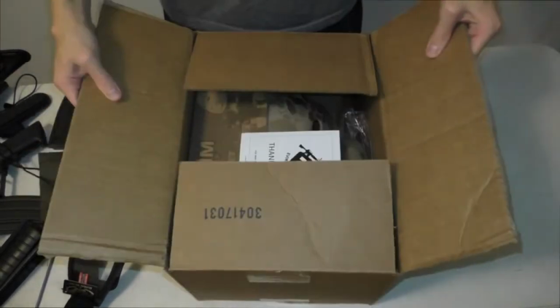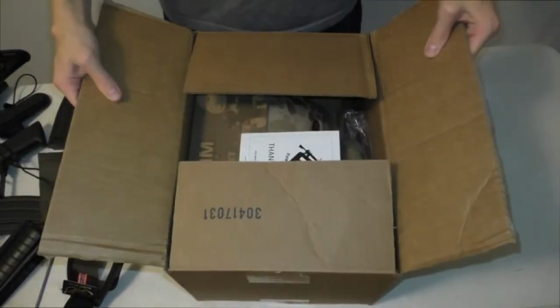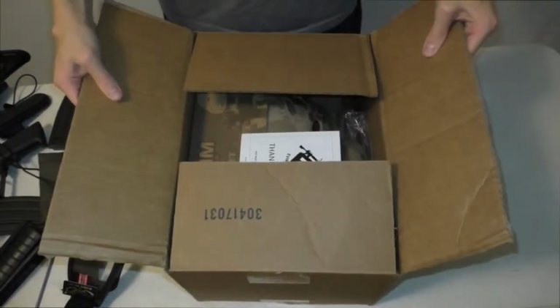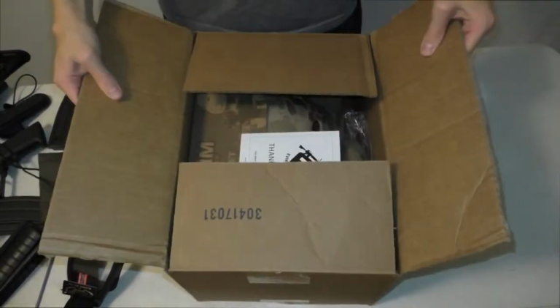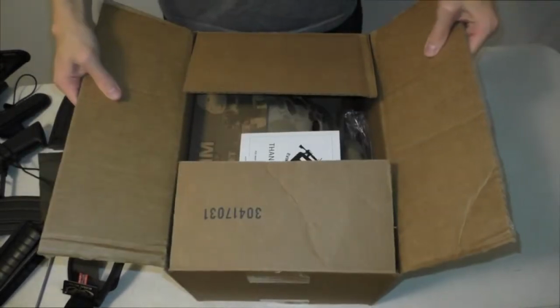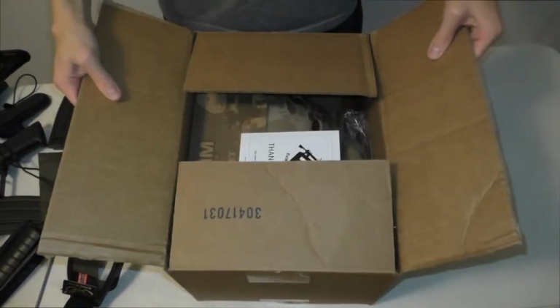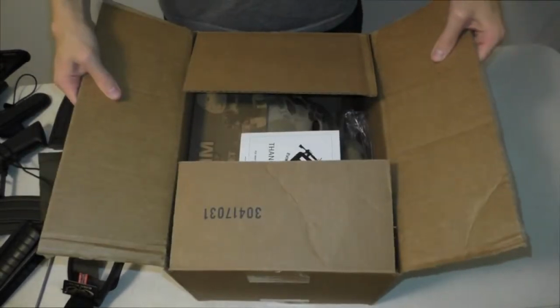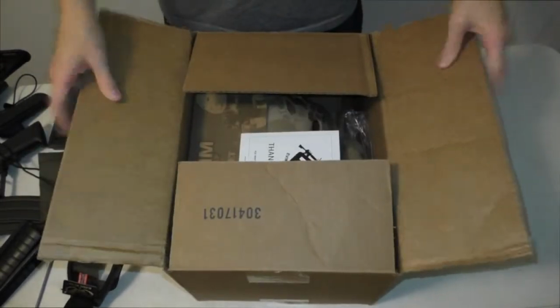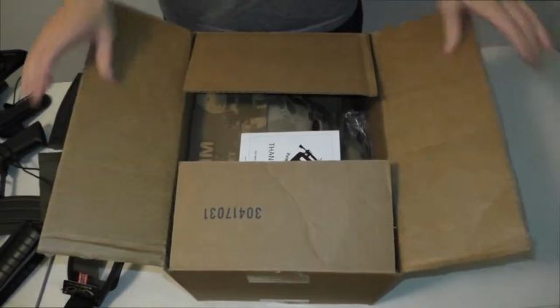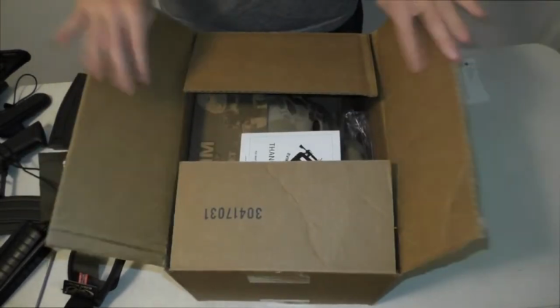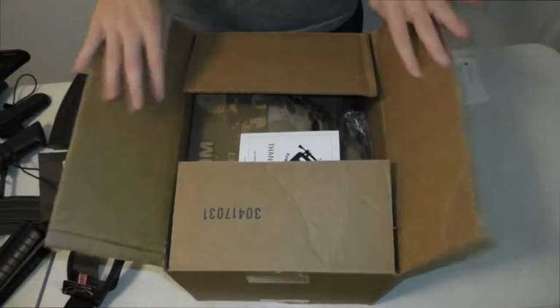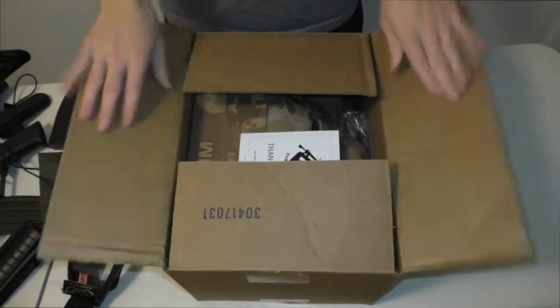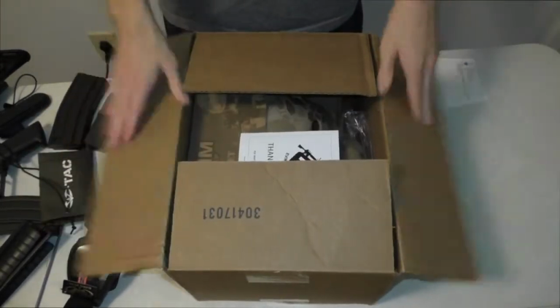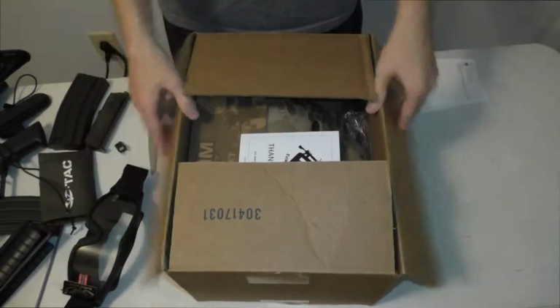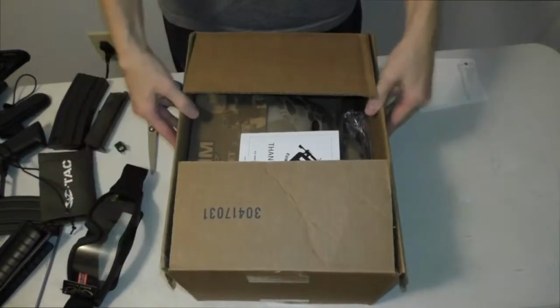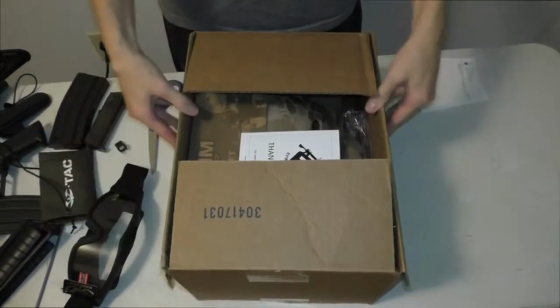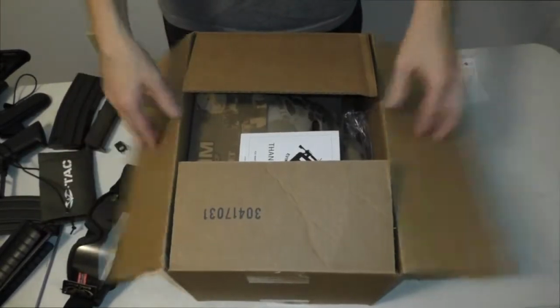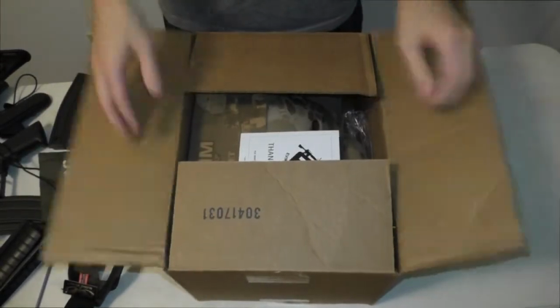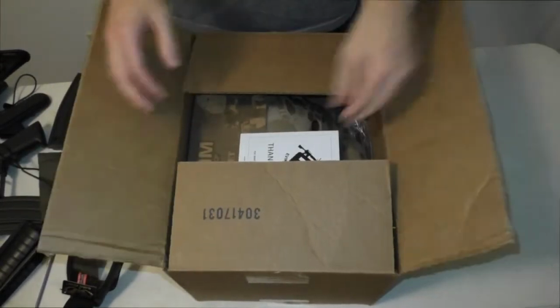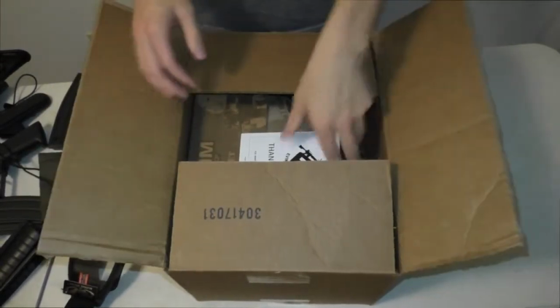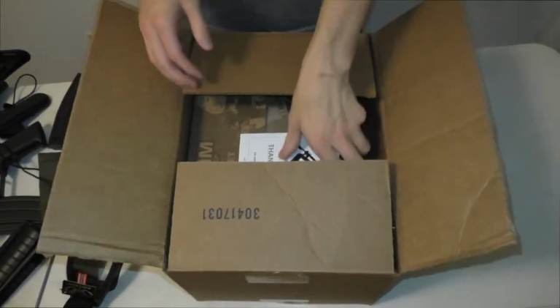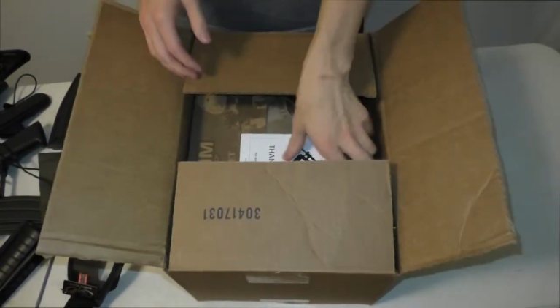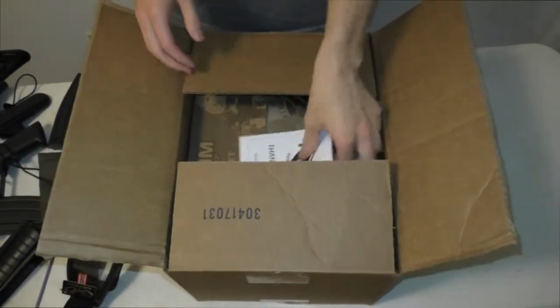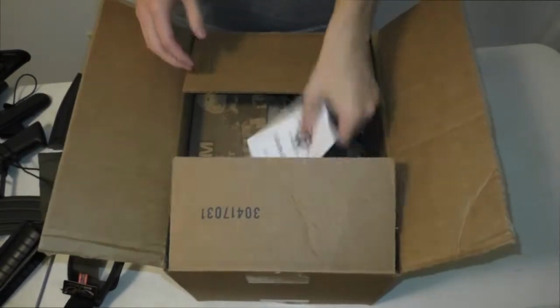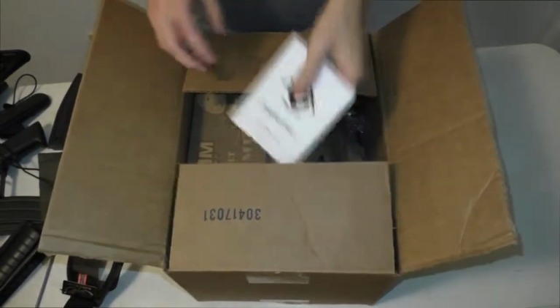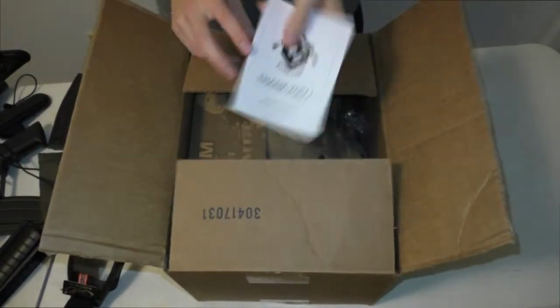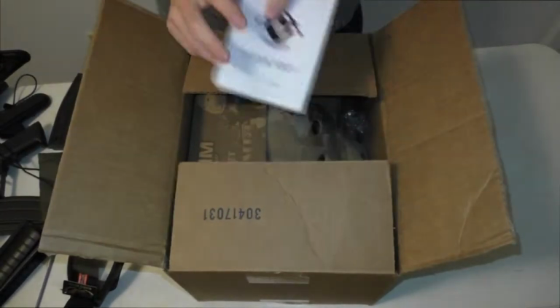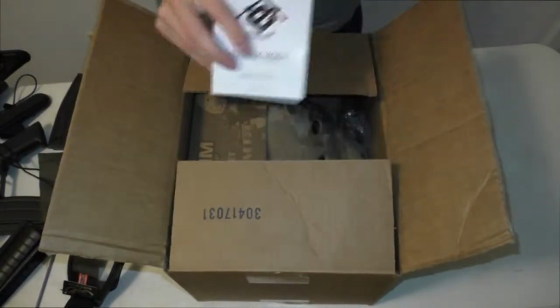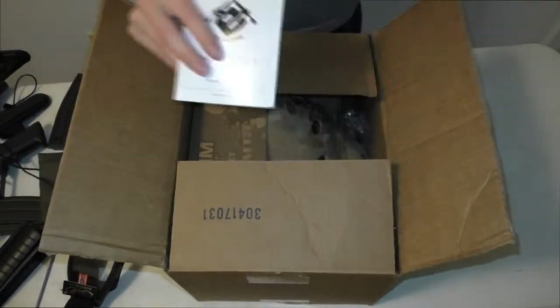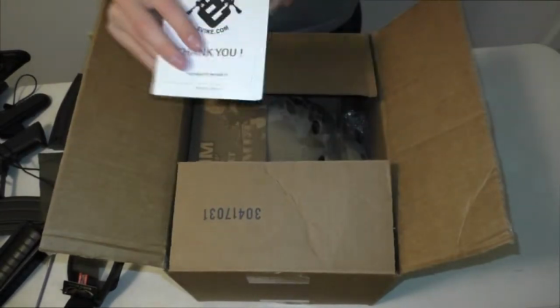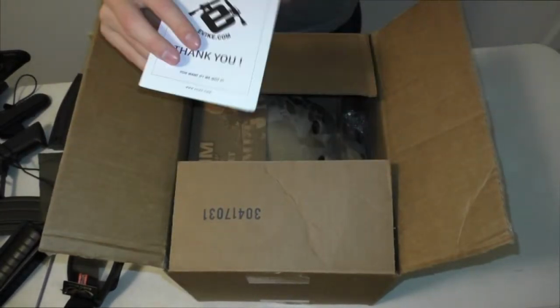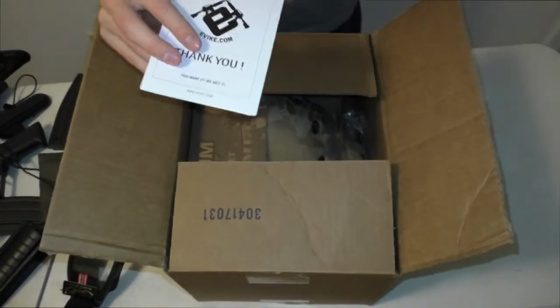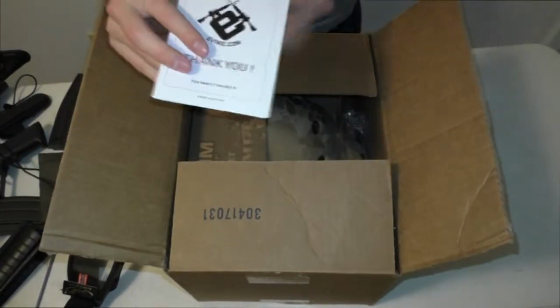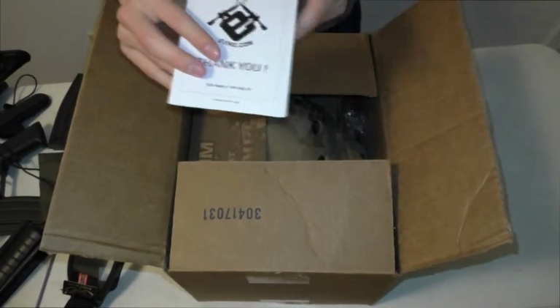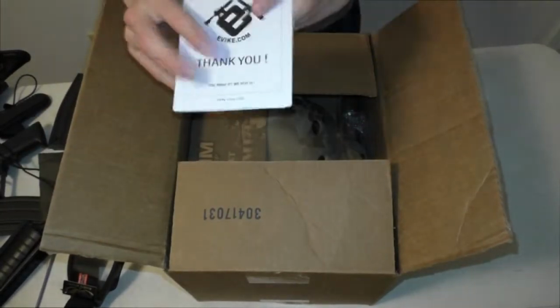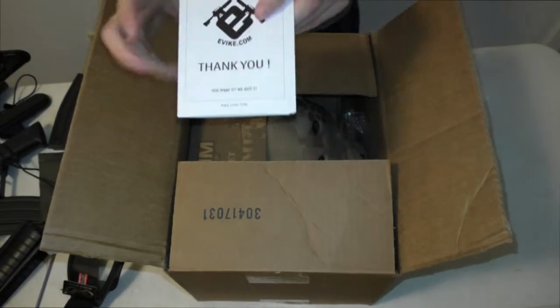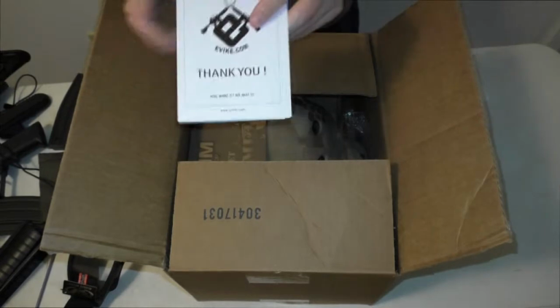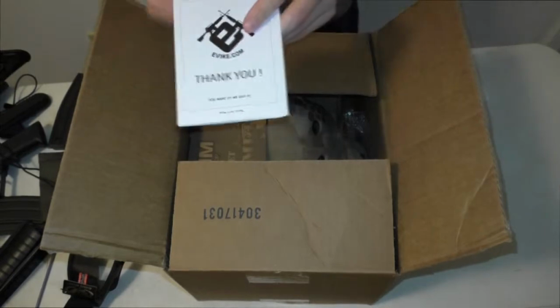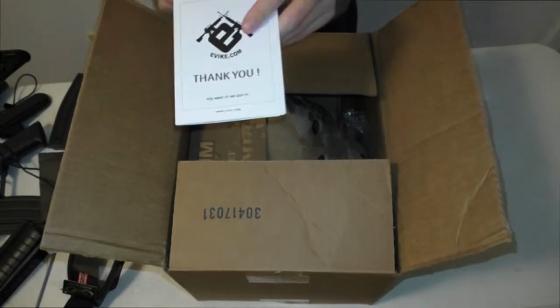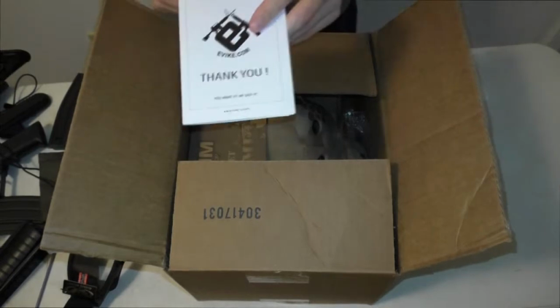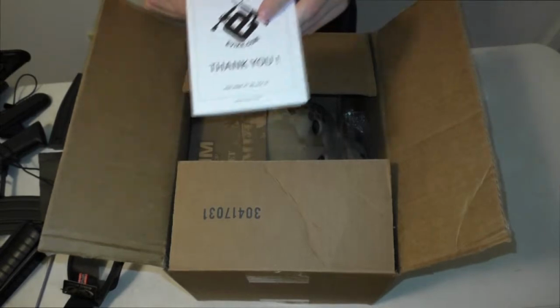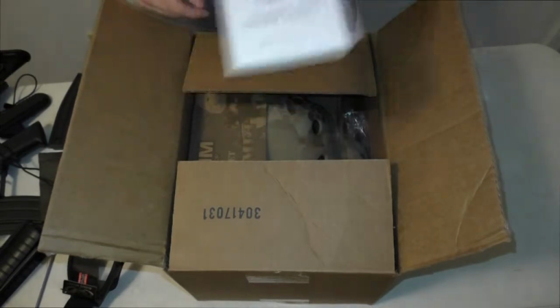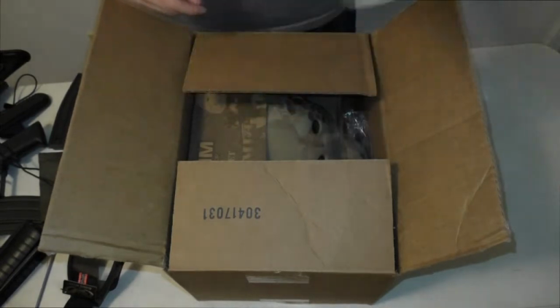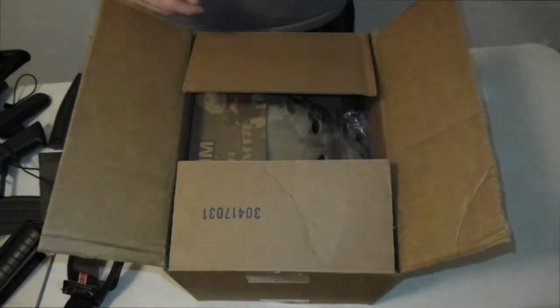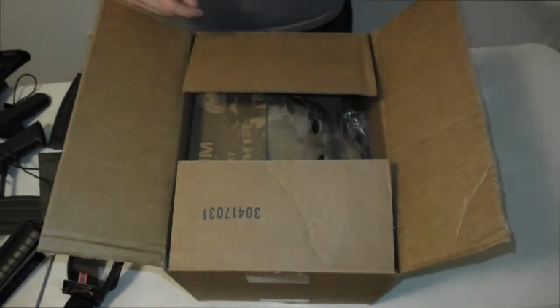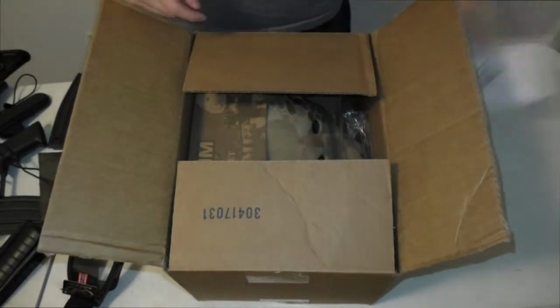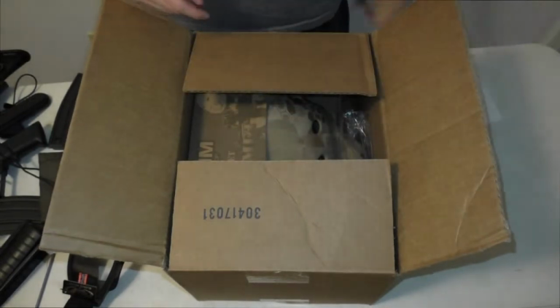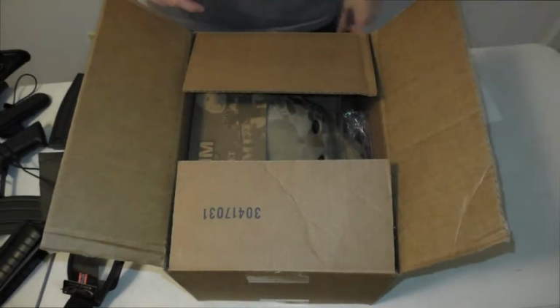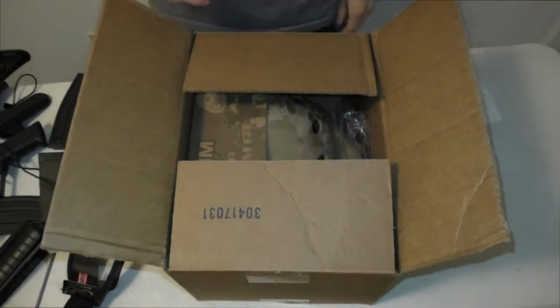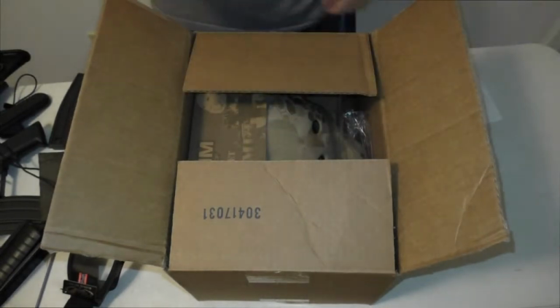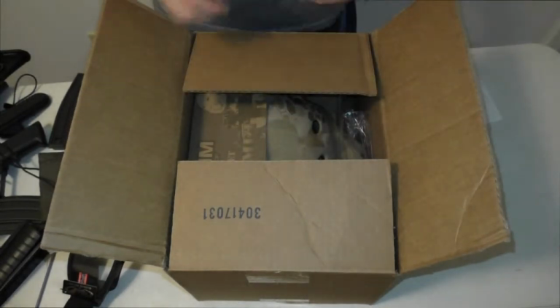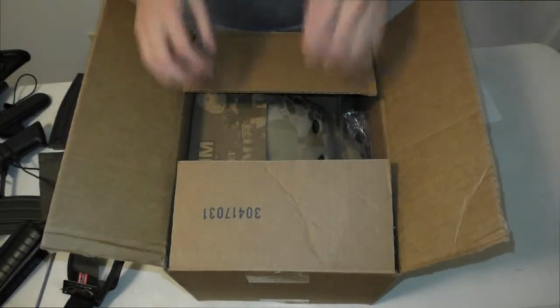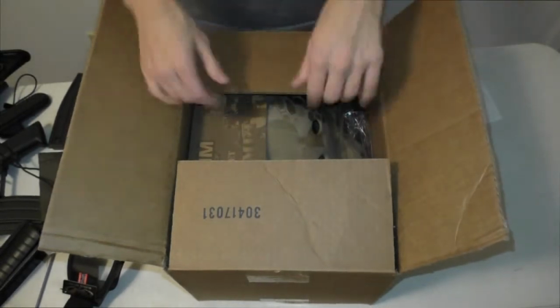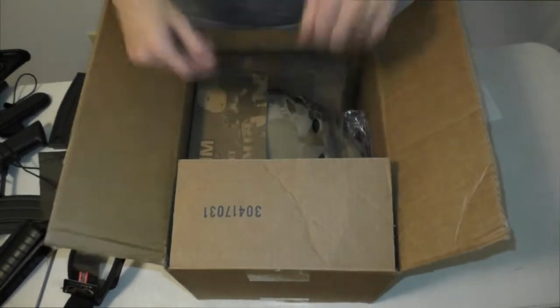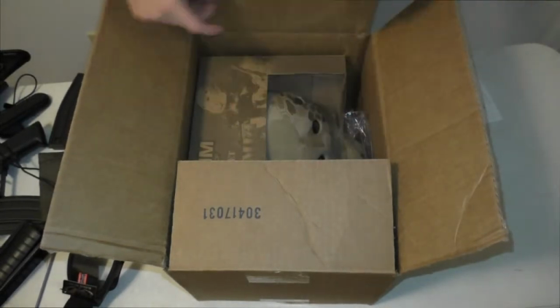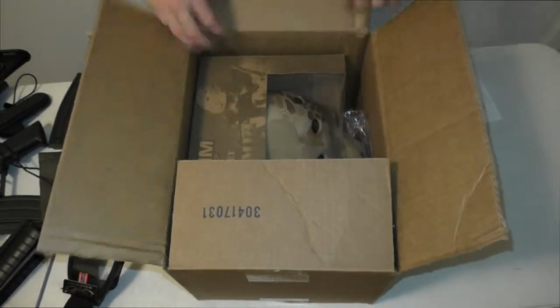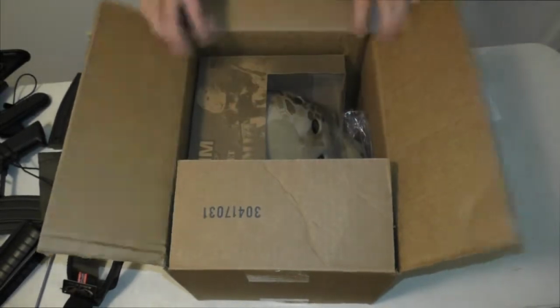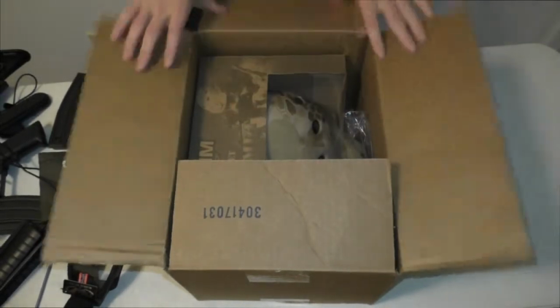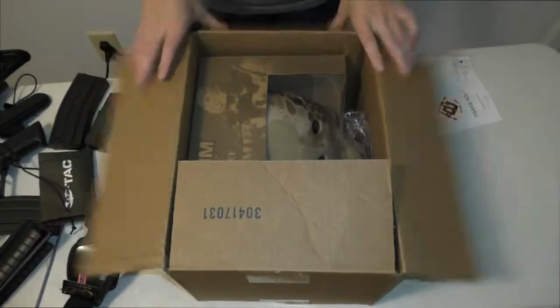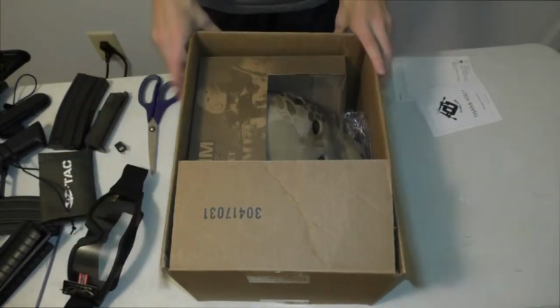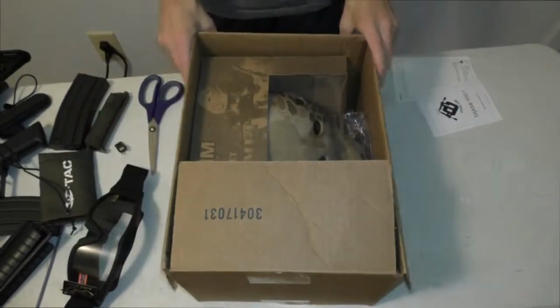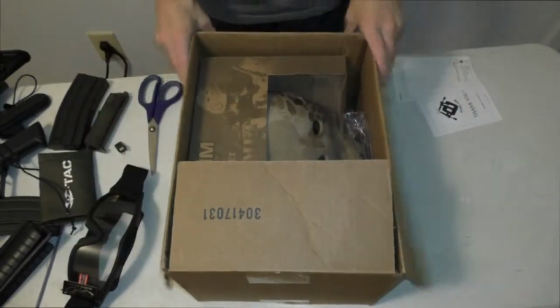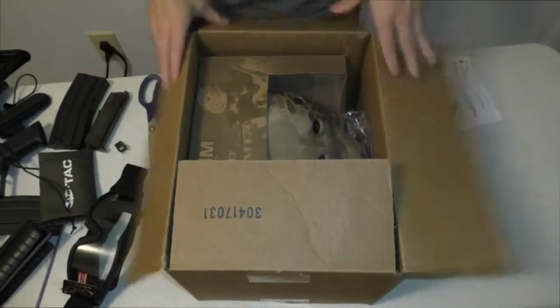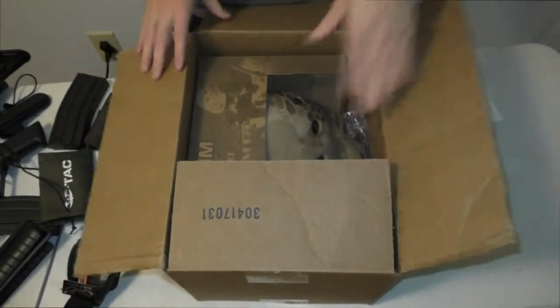Second box. There's another thank you card. You're so welcome — you got all my money.